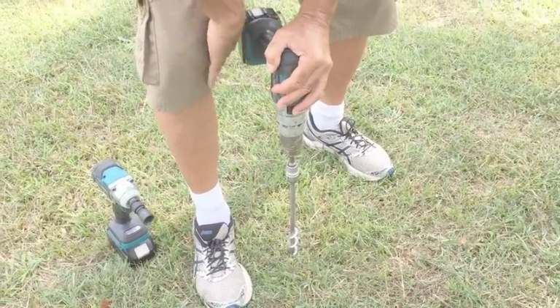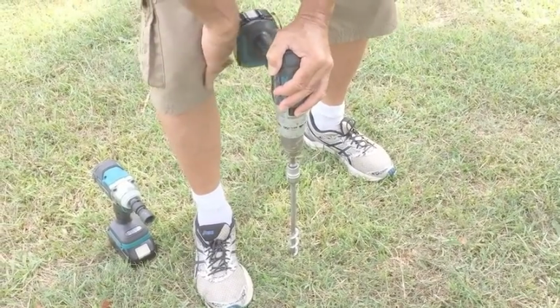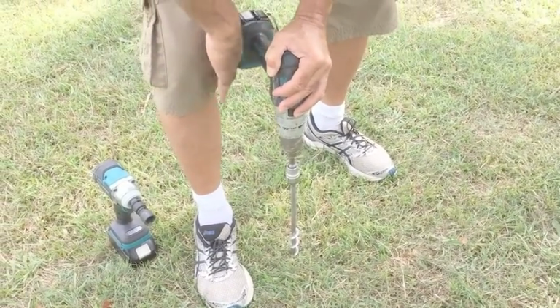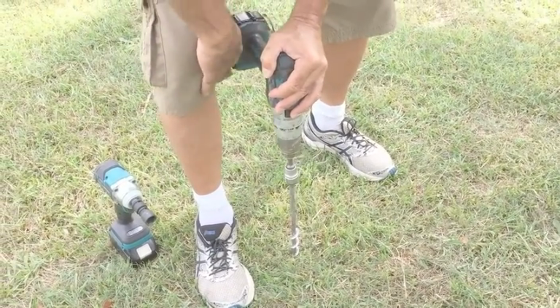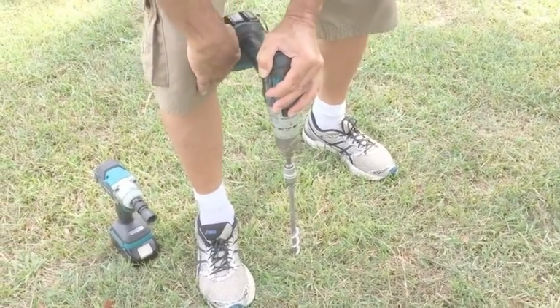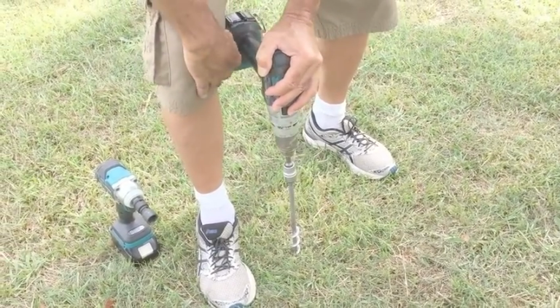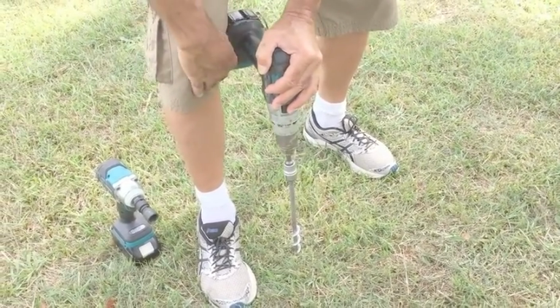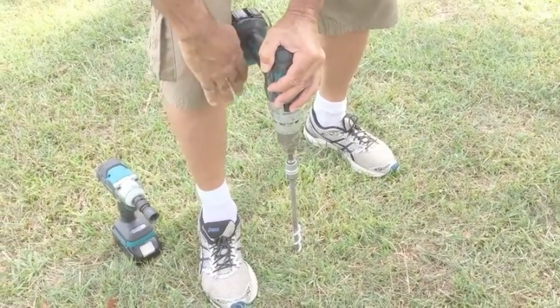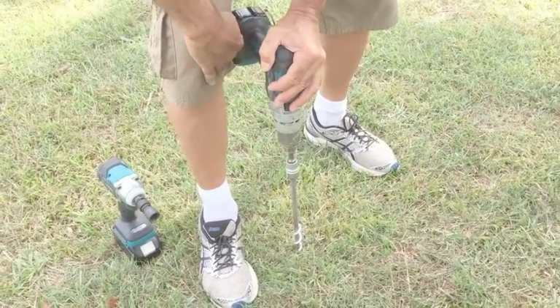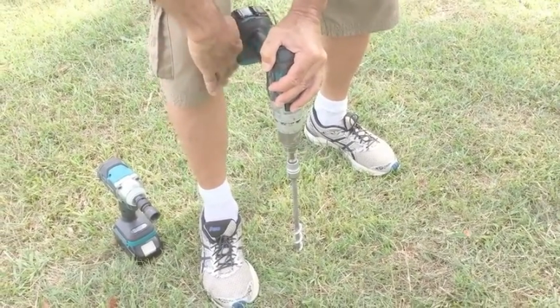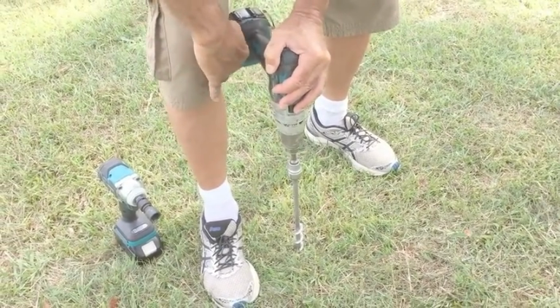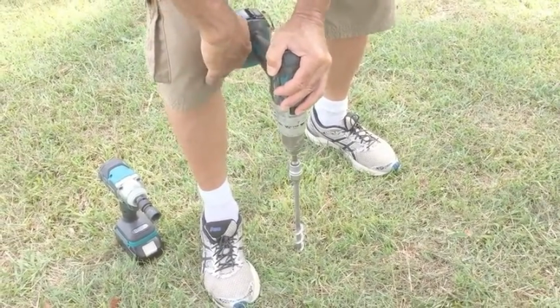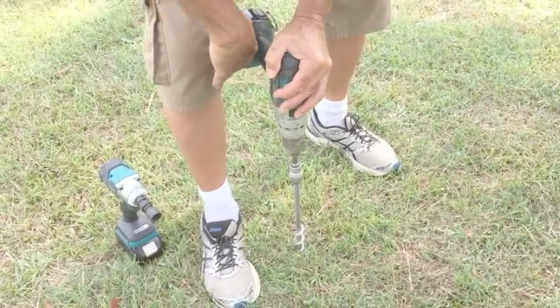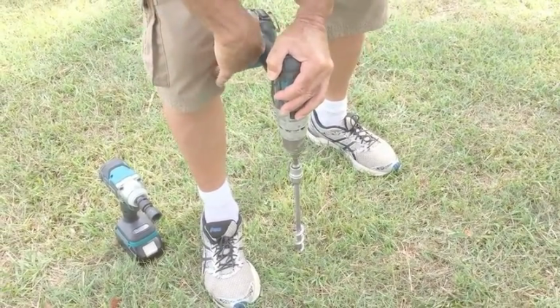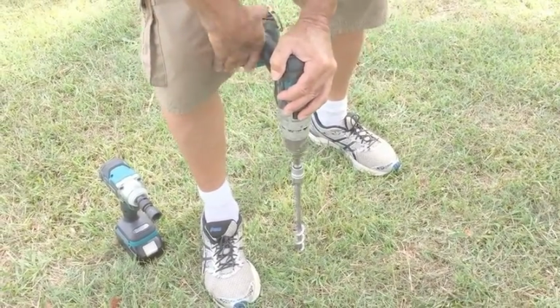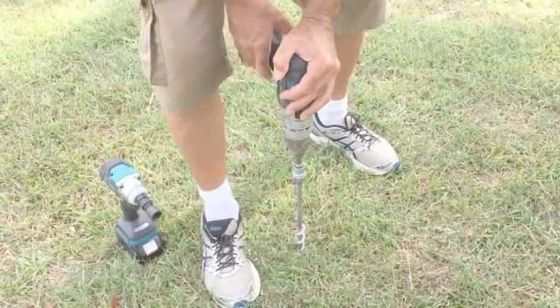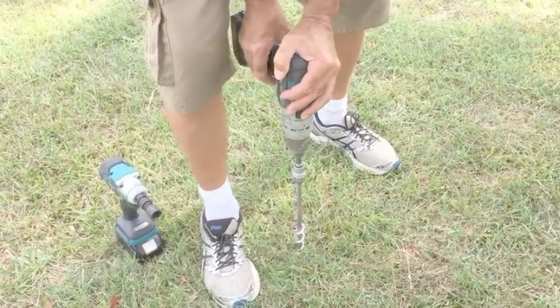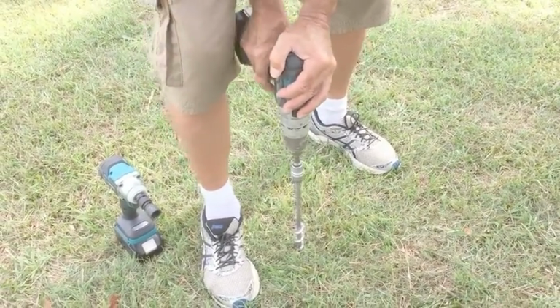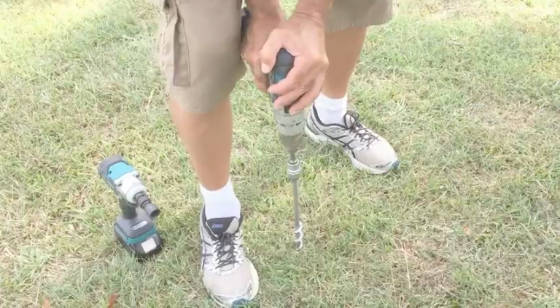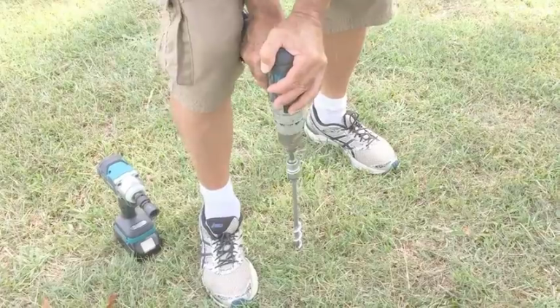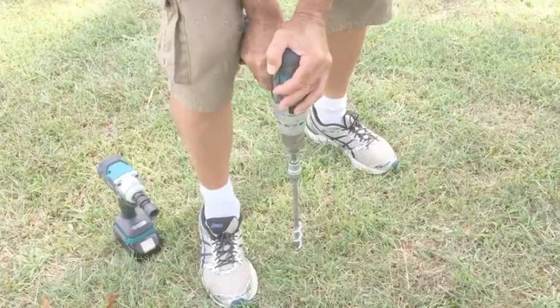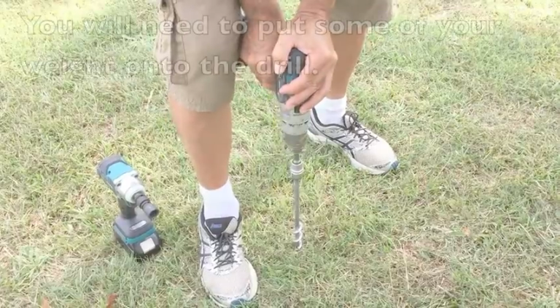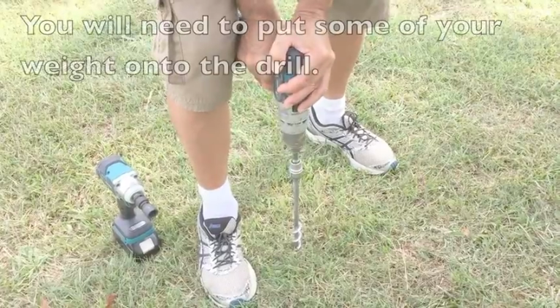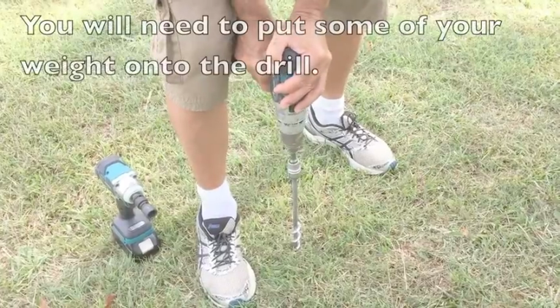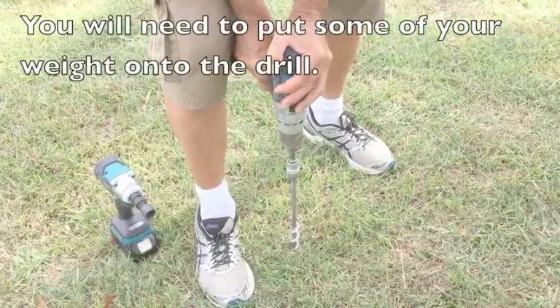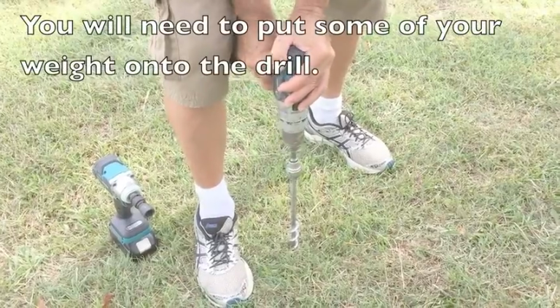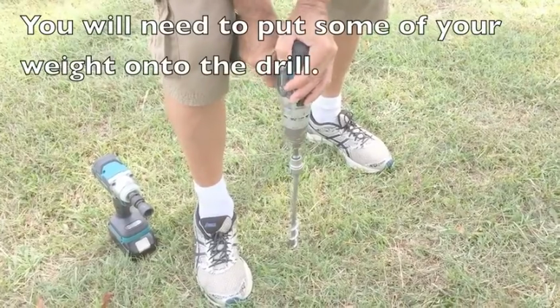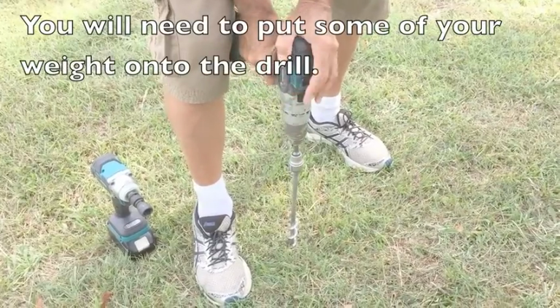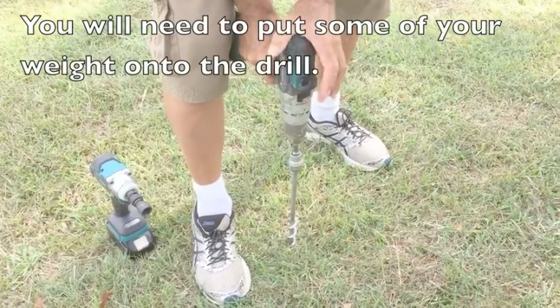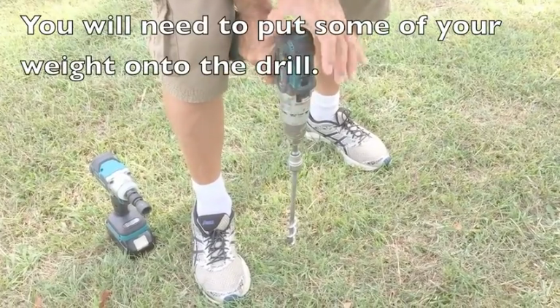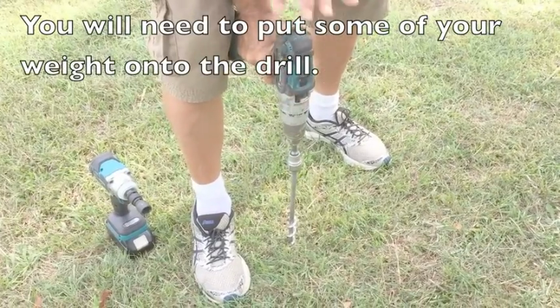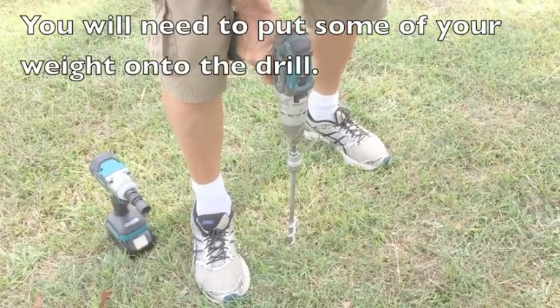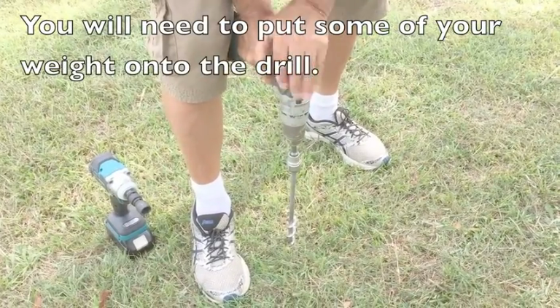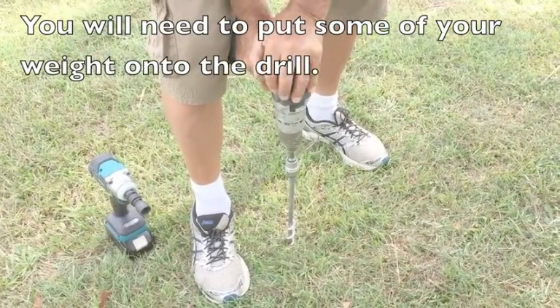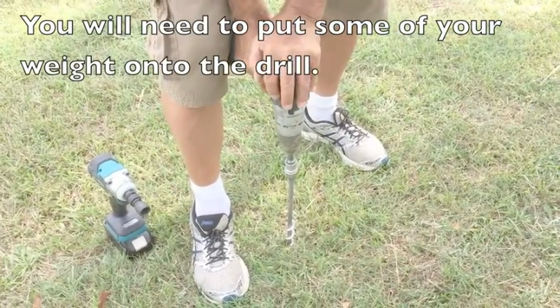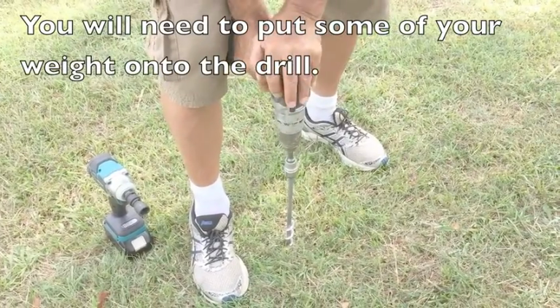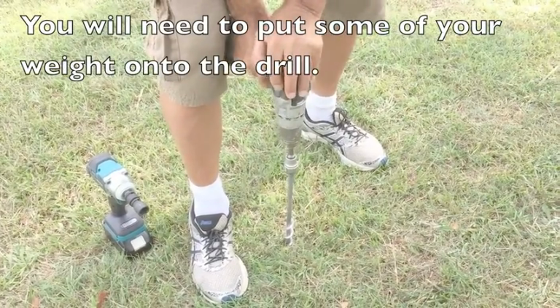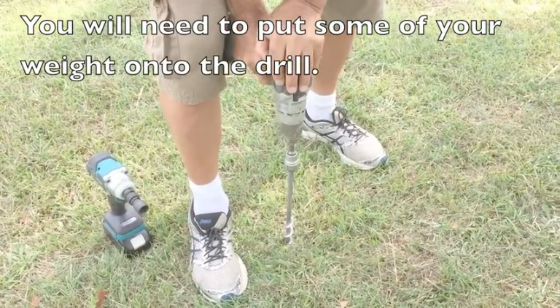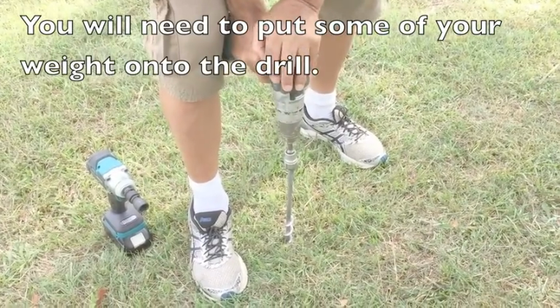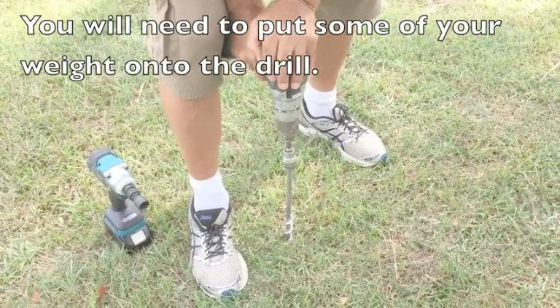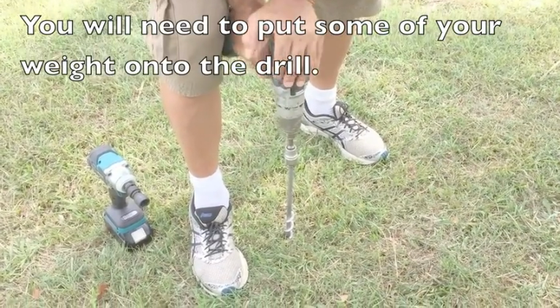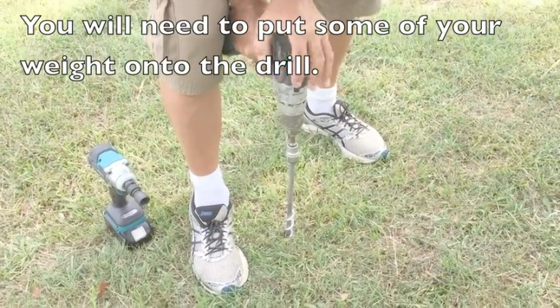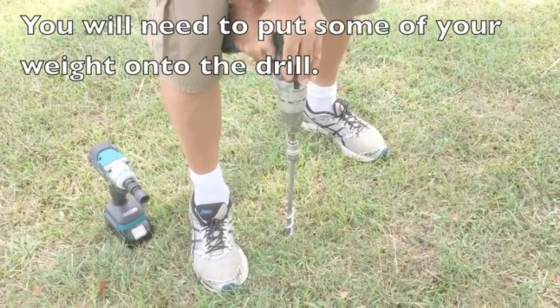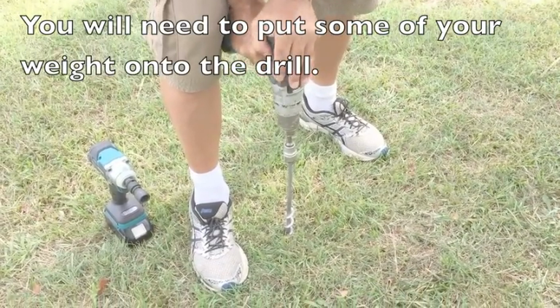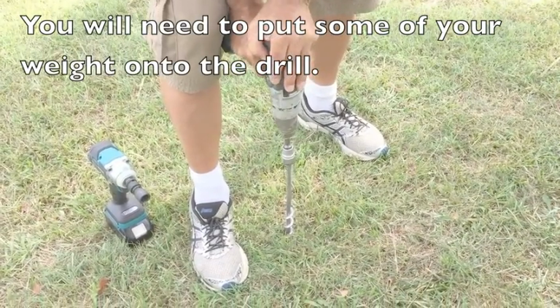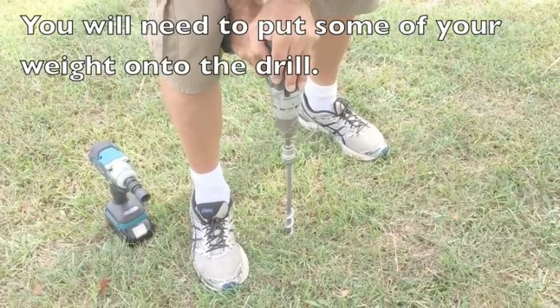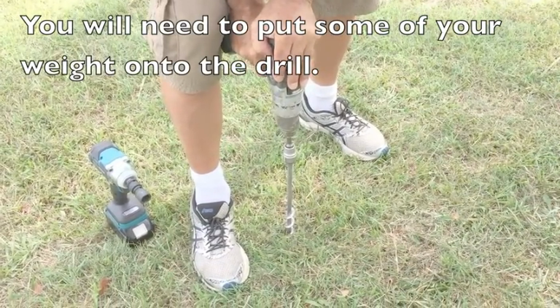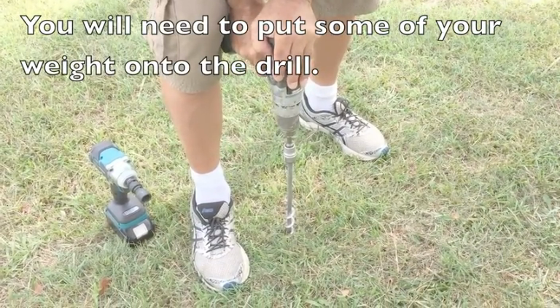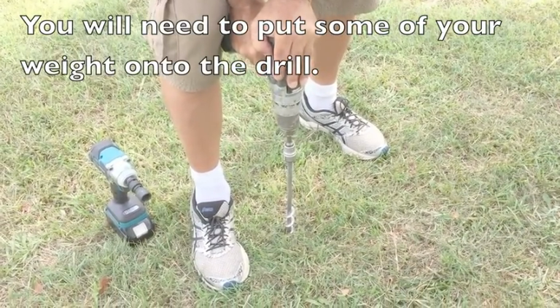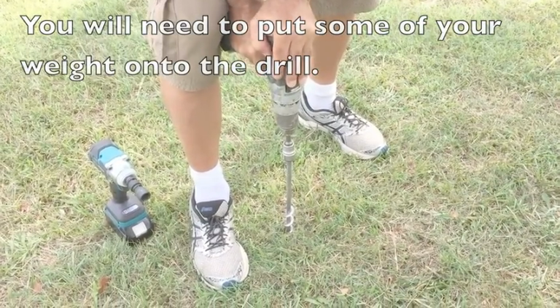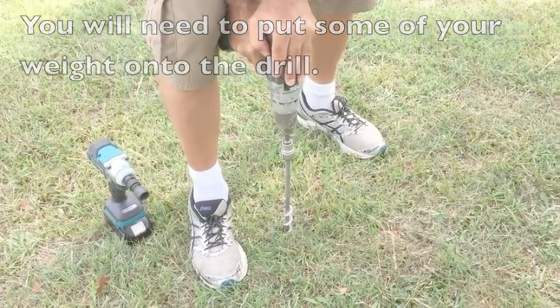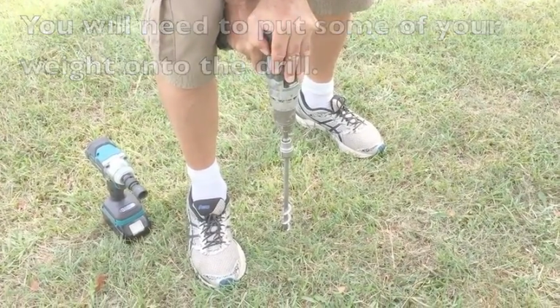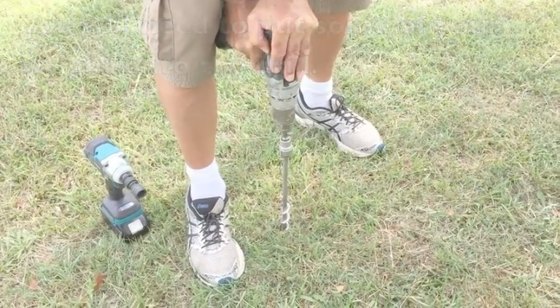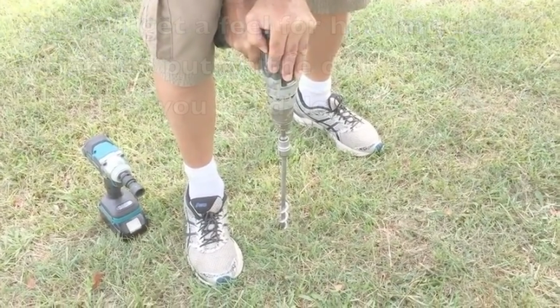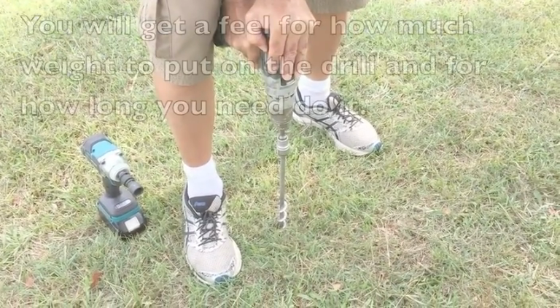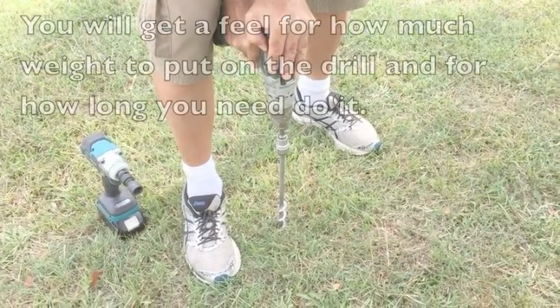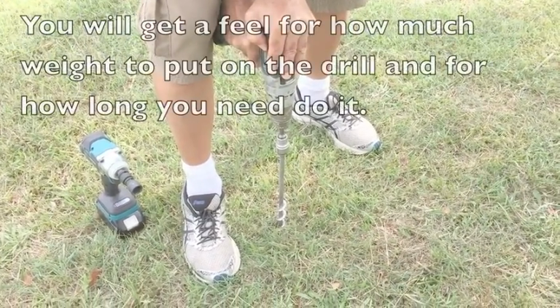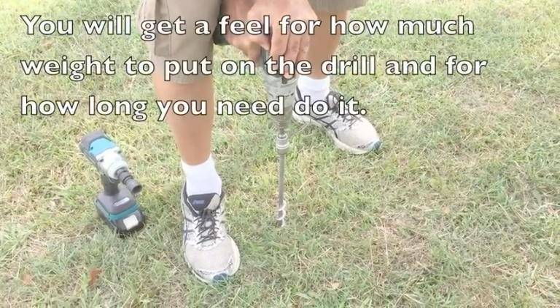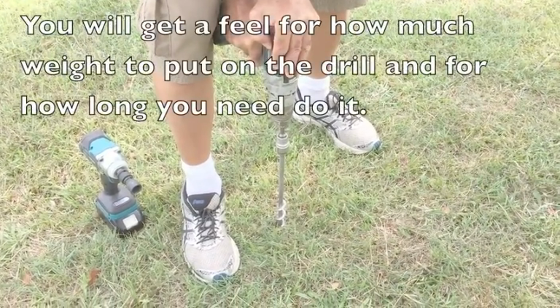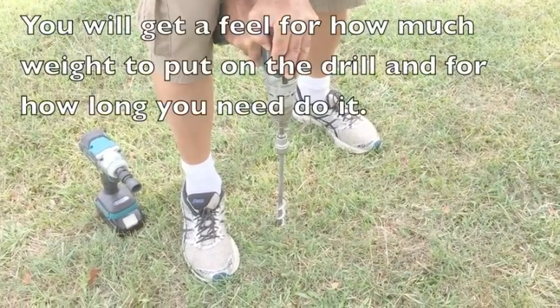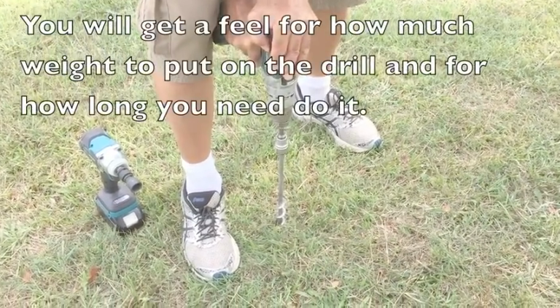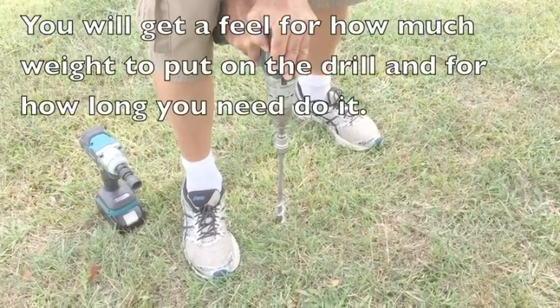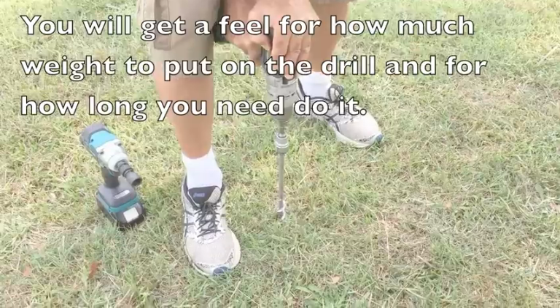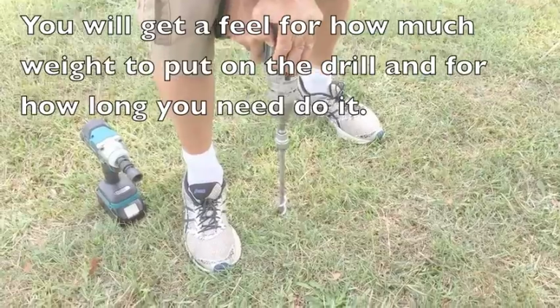The drill handle will be rubbing or touching the inside of your leg next to your knee. Apply downward pressure on the drill and start drilling in slowly.